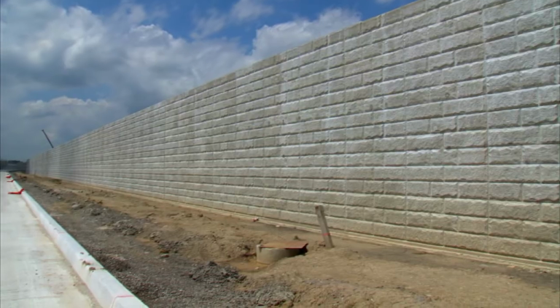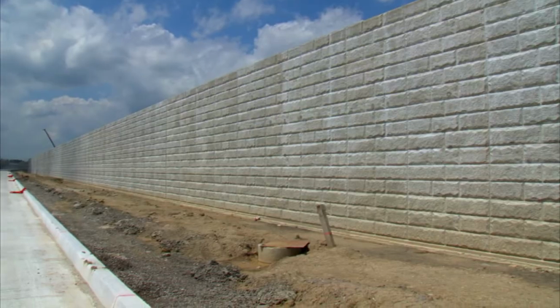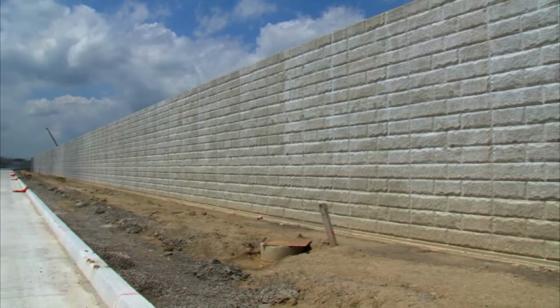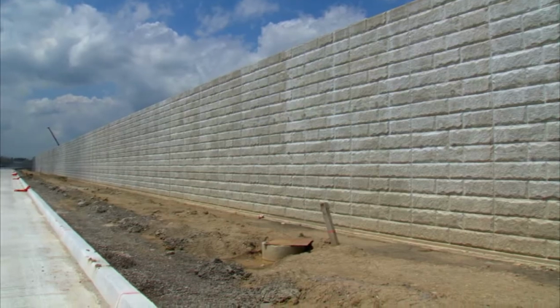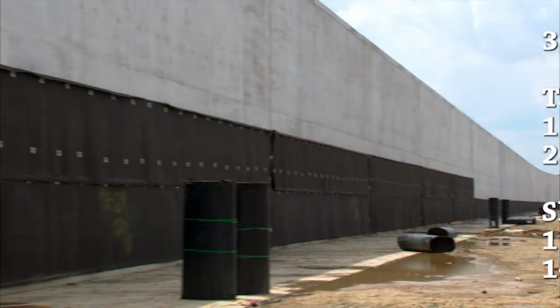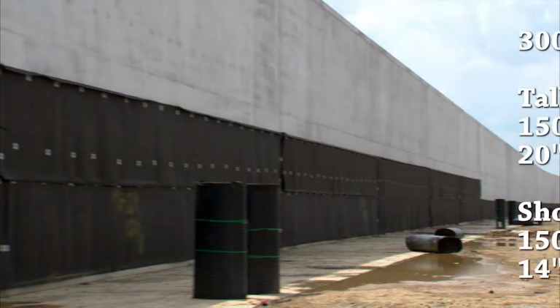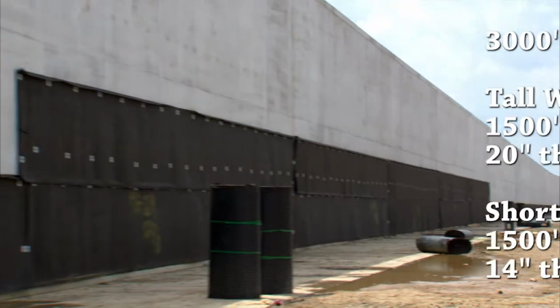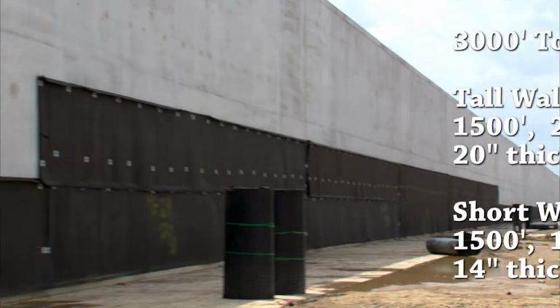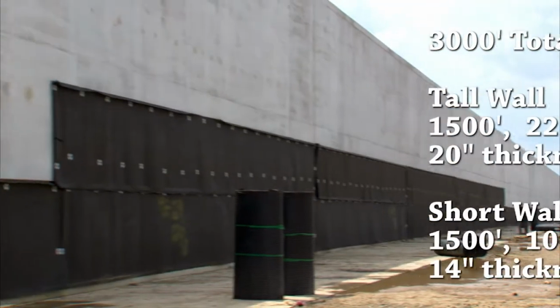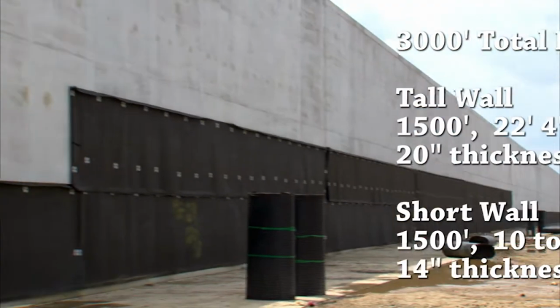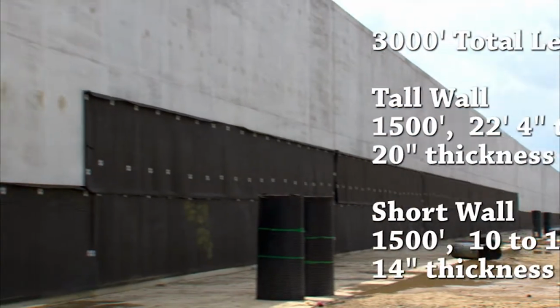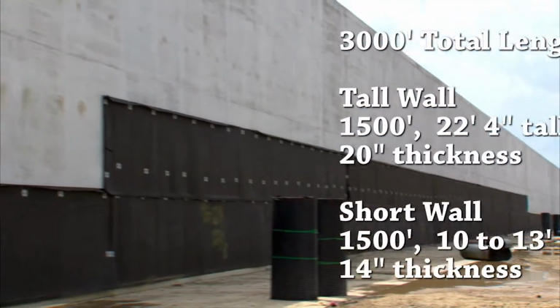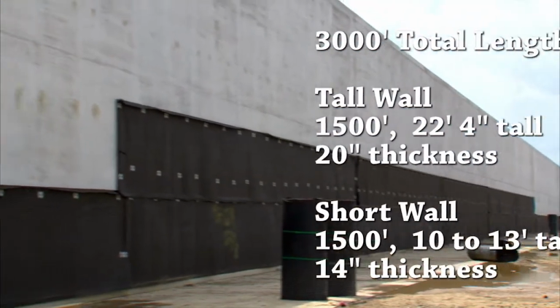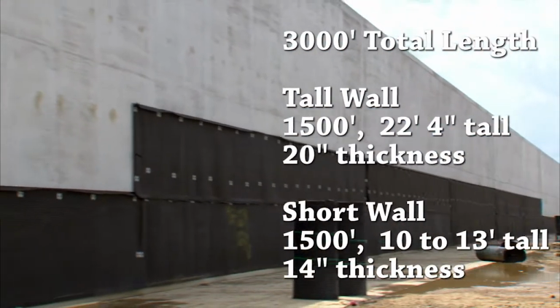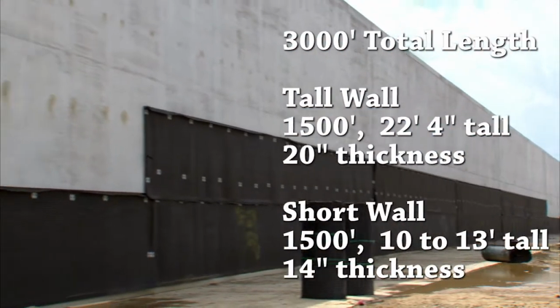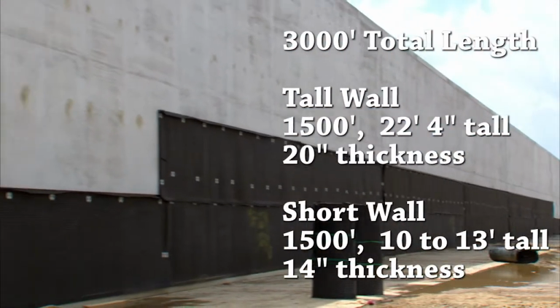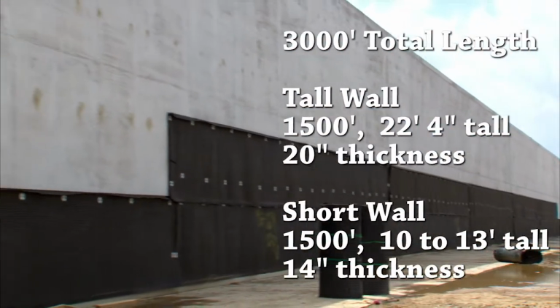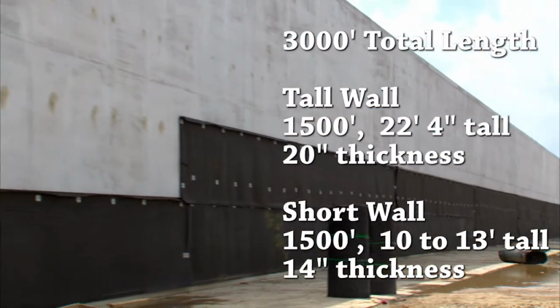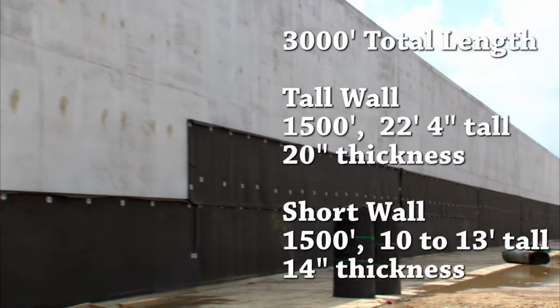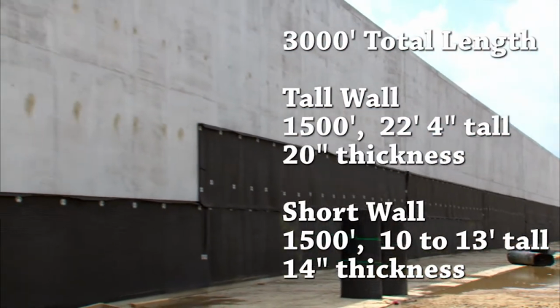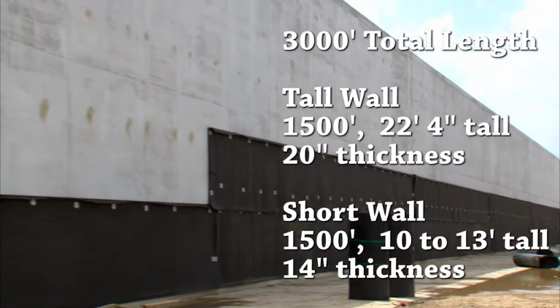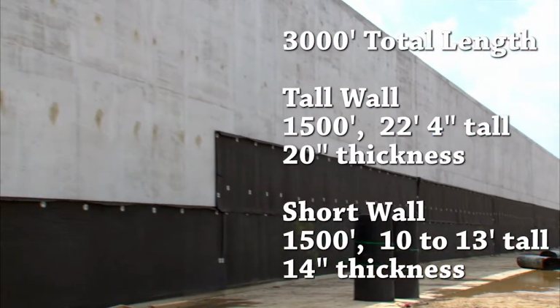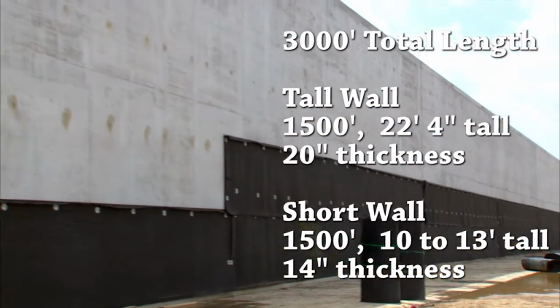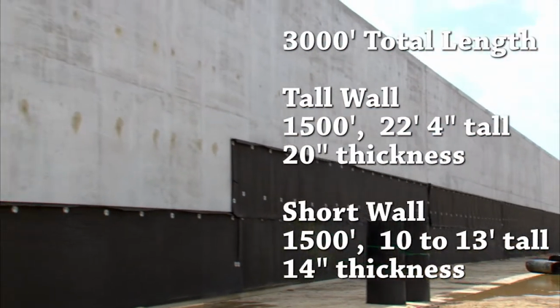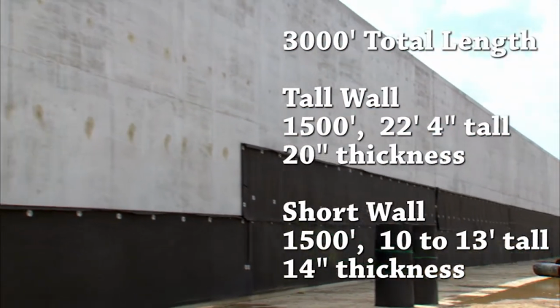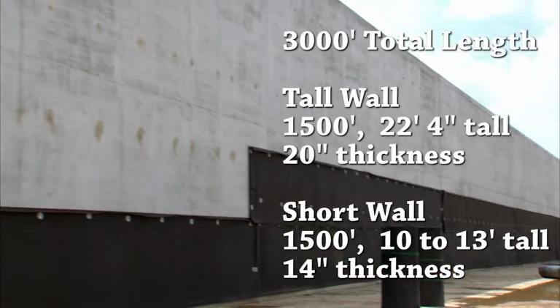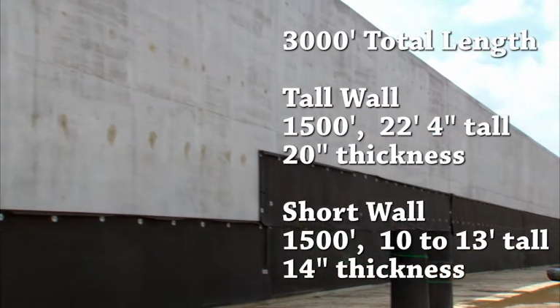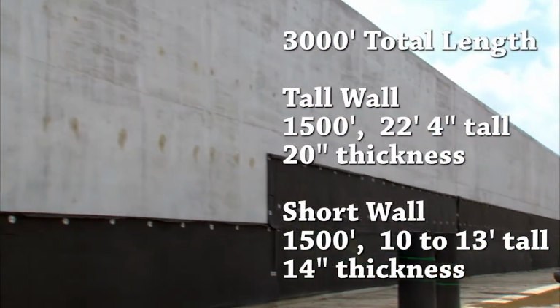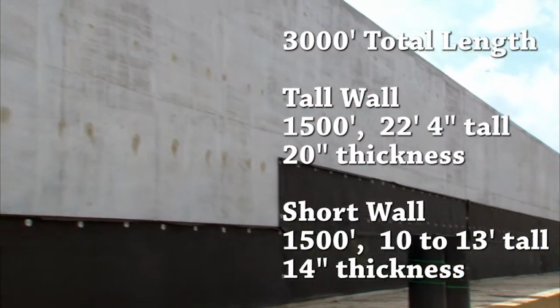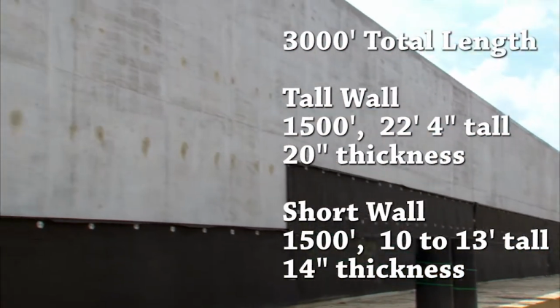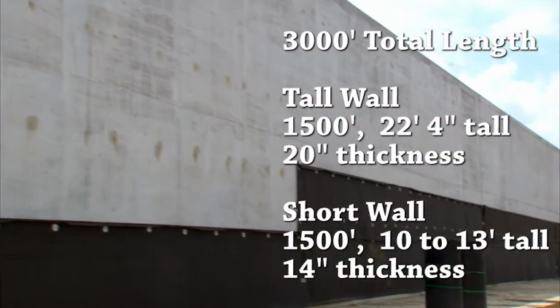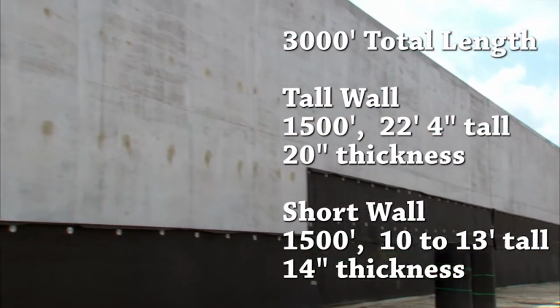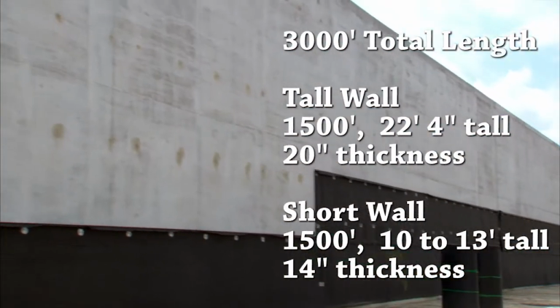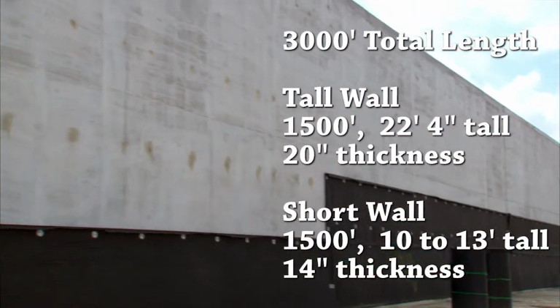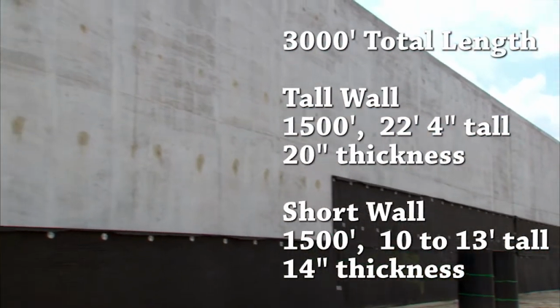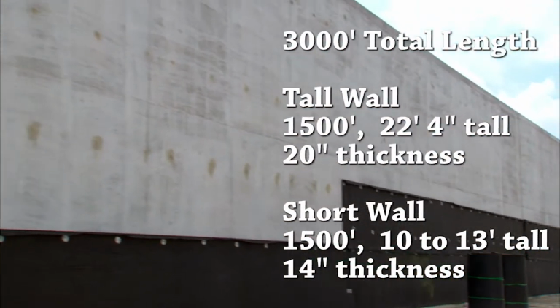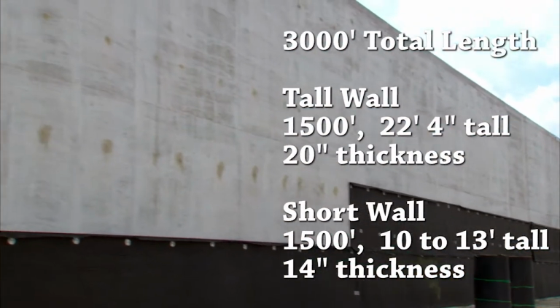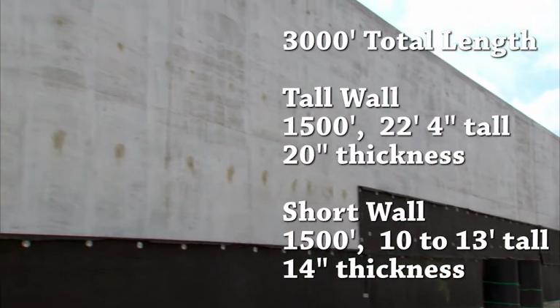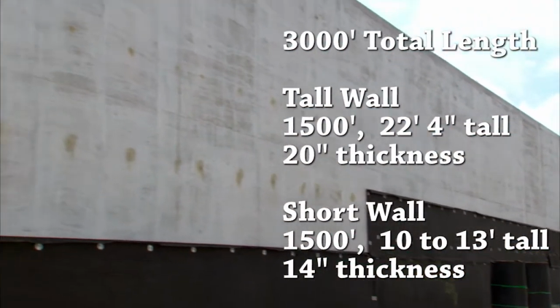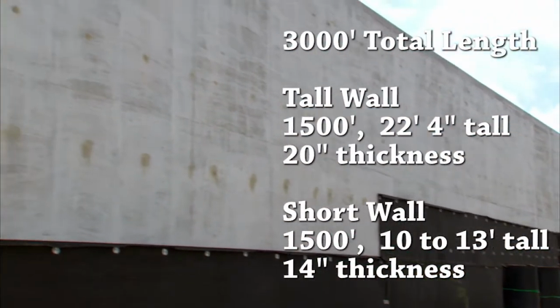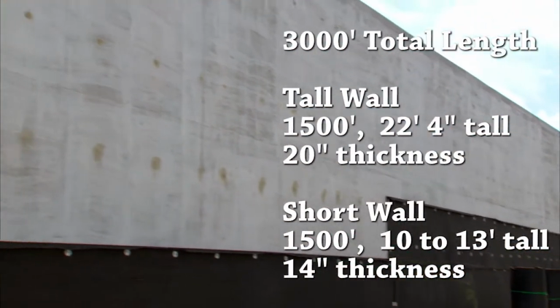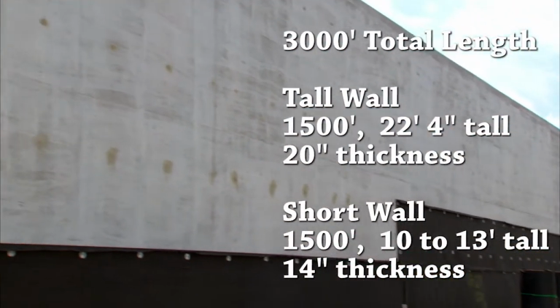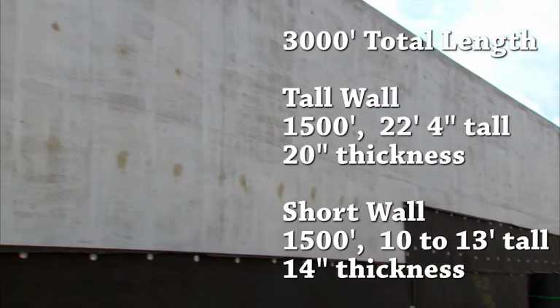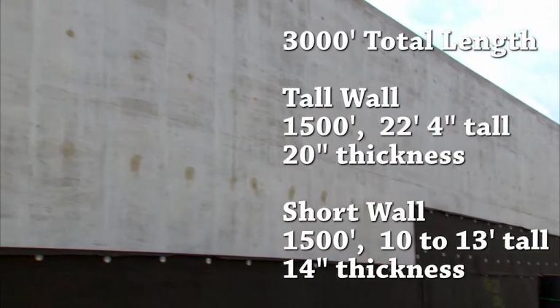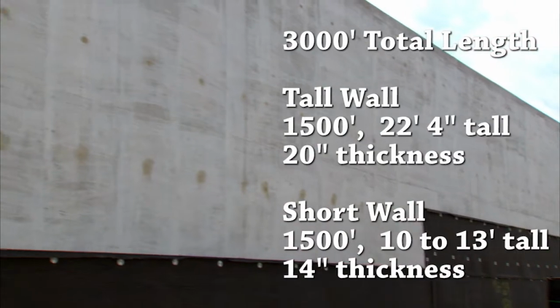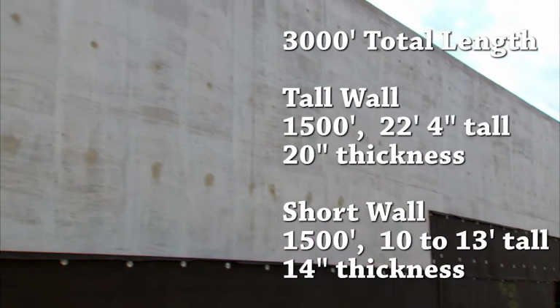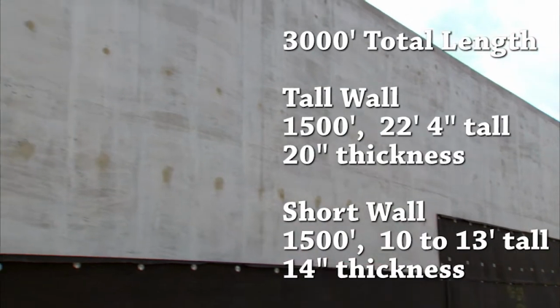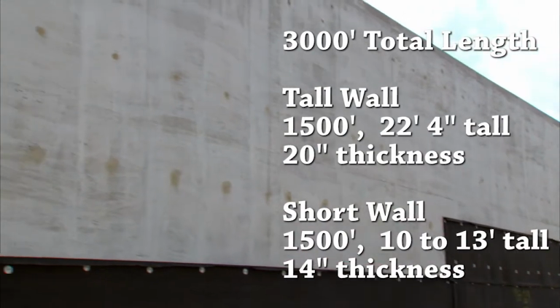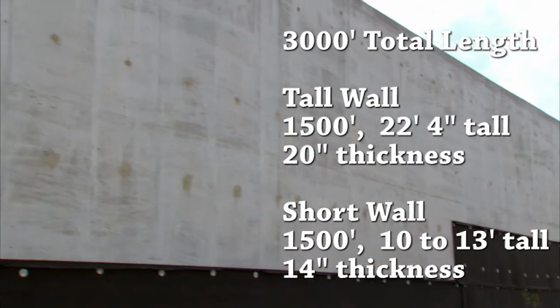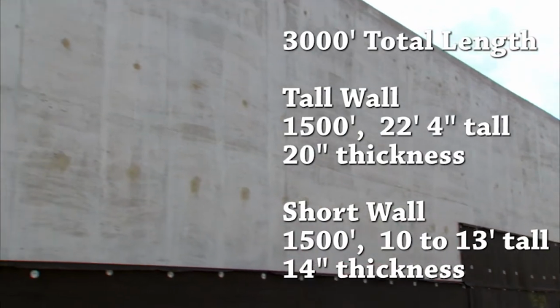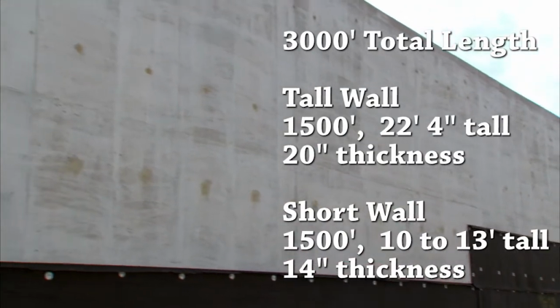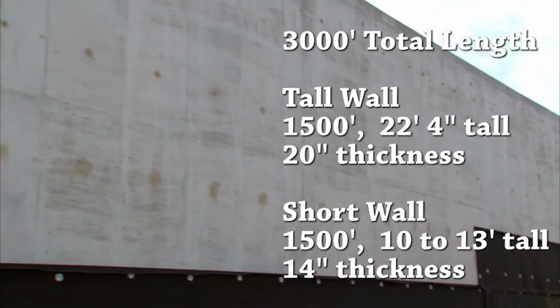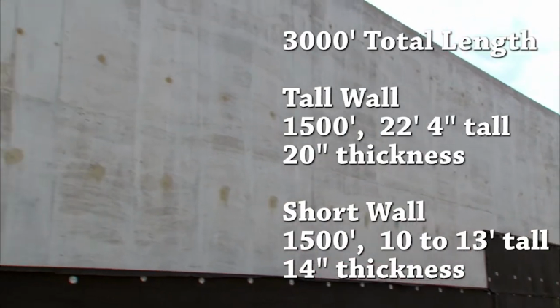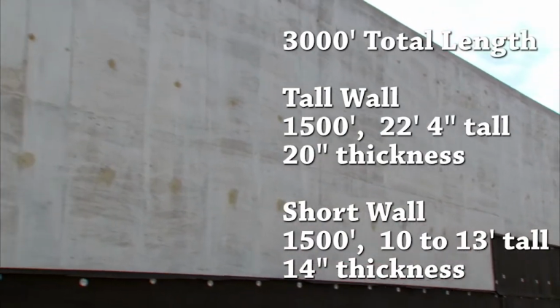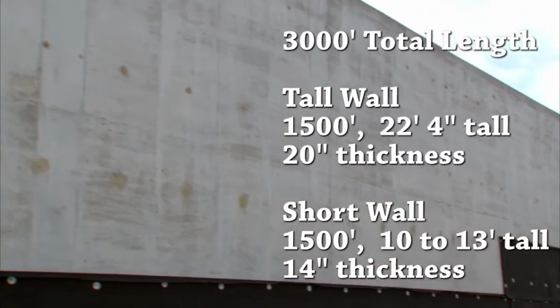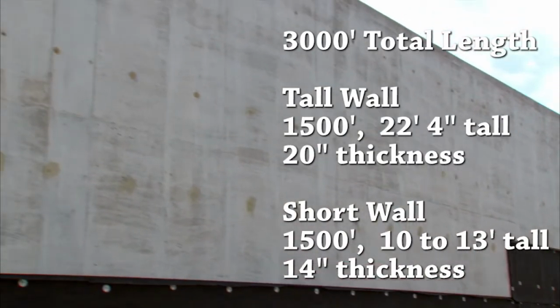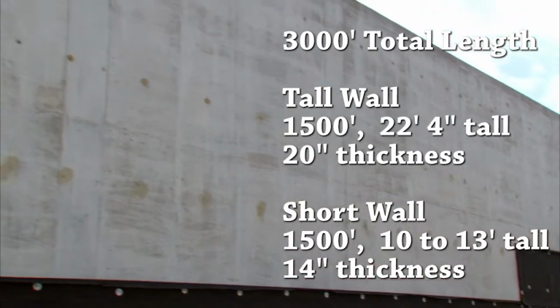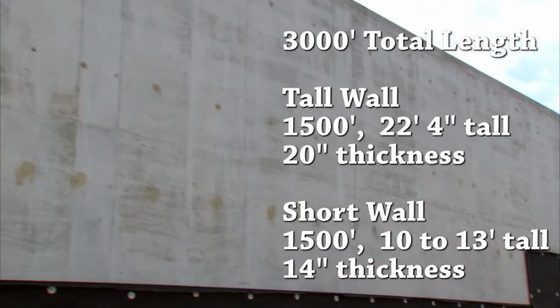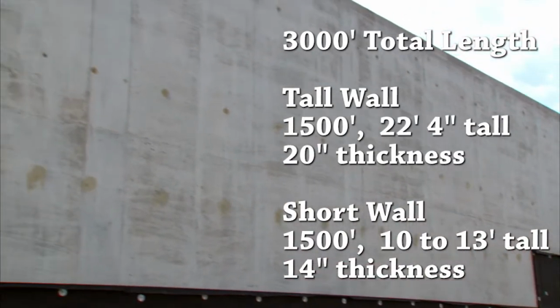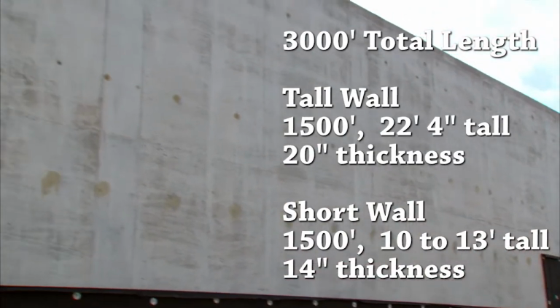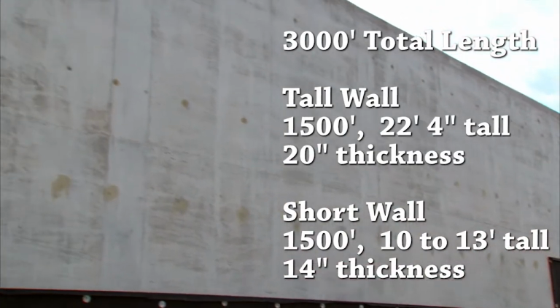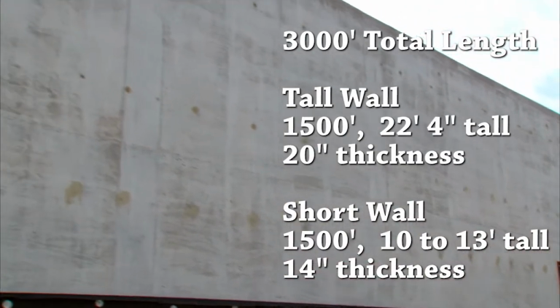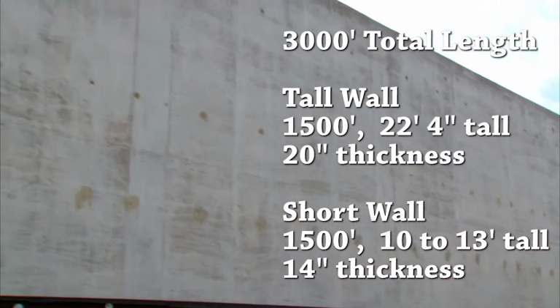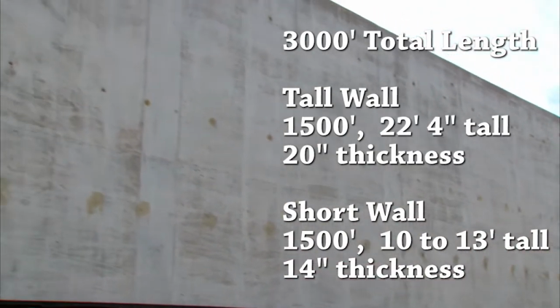The wall is 3,000 feet long and 1,500 feet of it is 22 feet 4 inches, and the rest is between 13 and 10 feet.